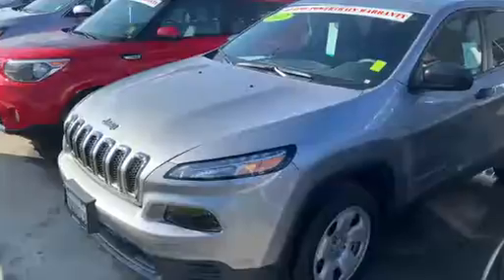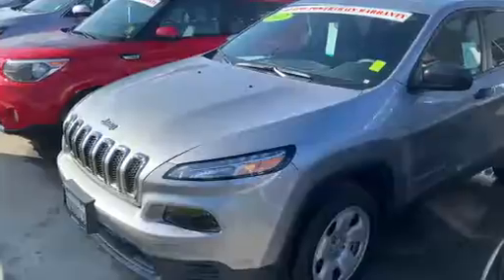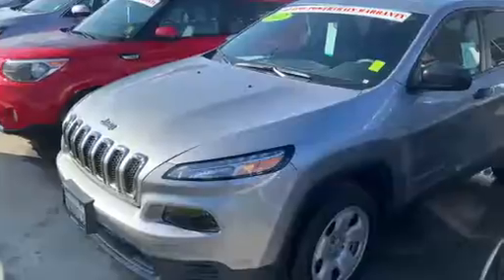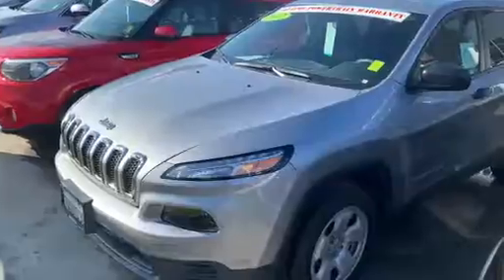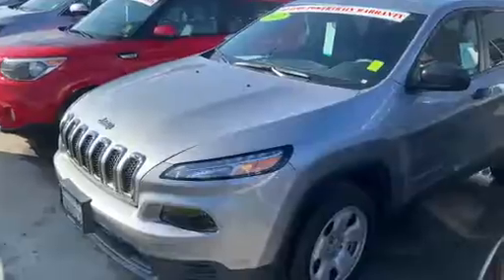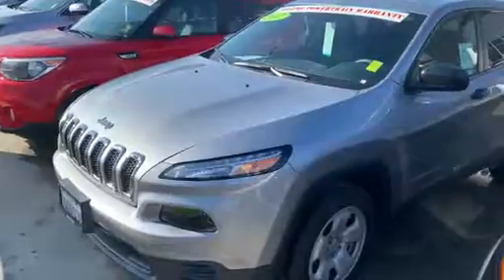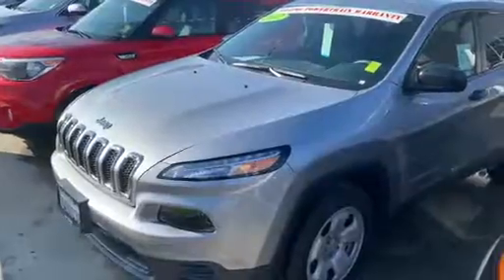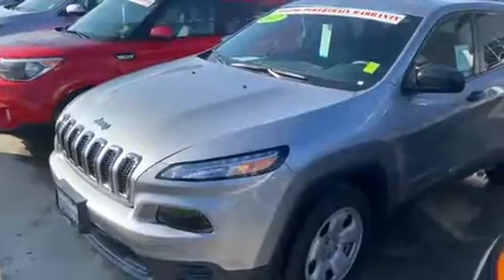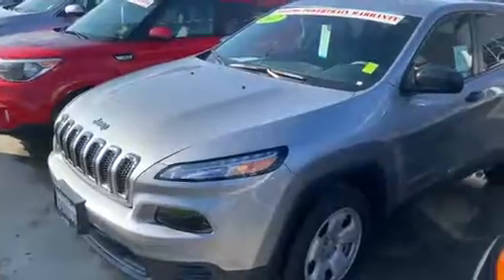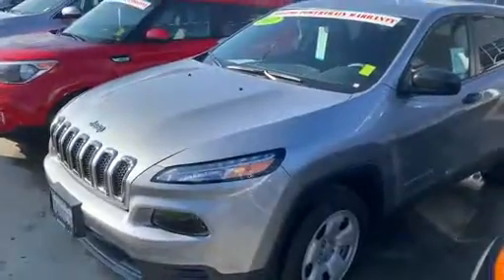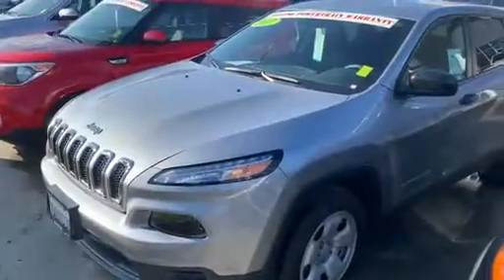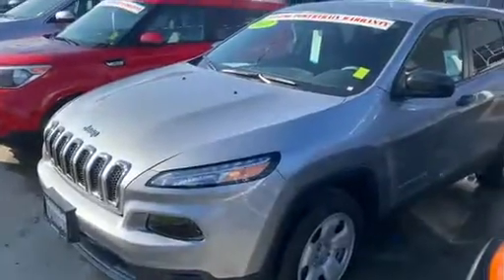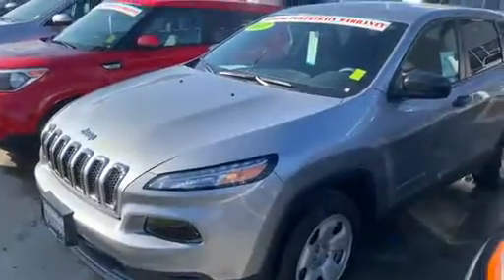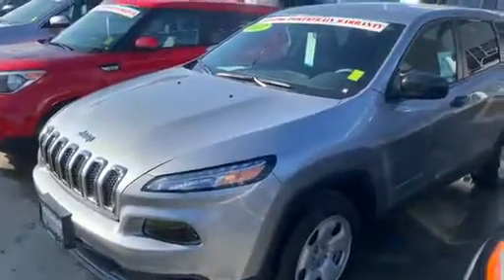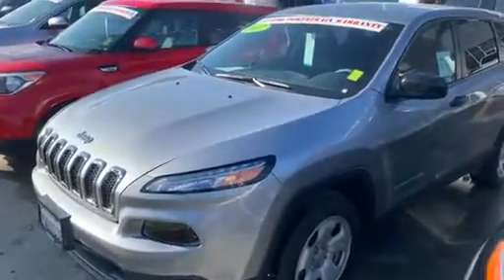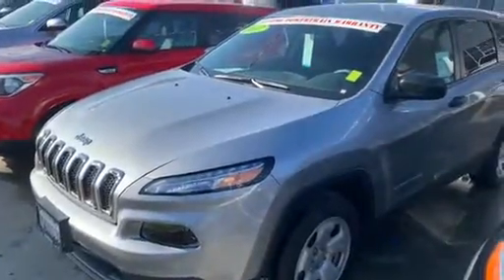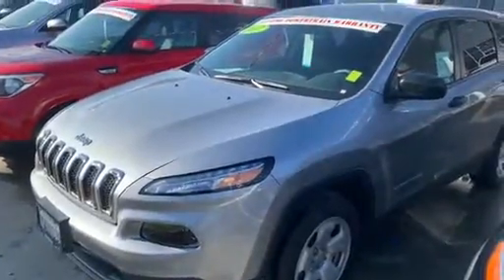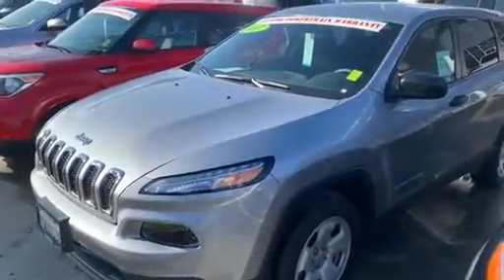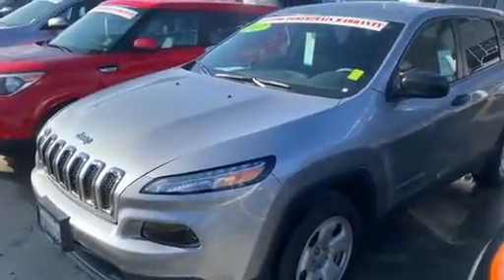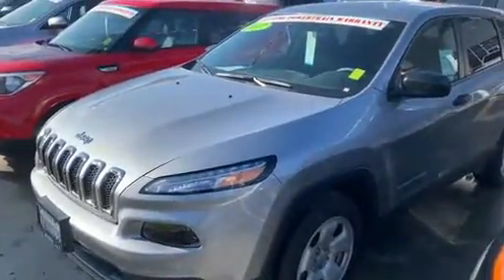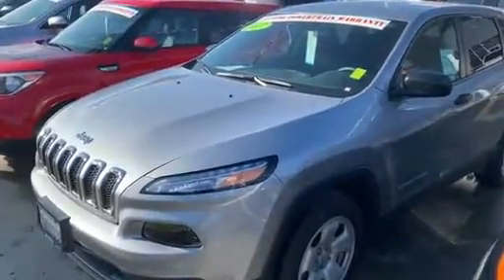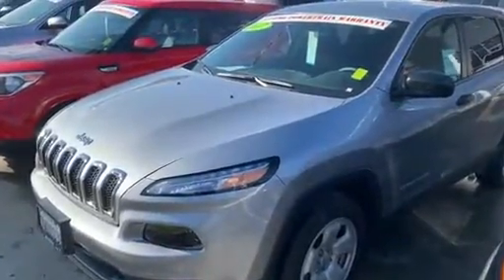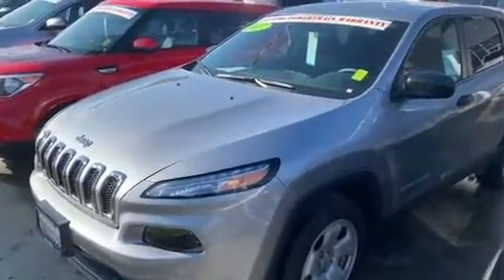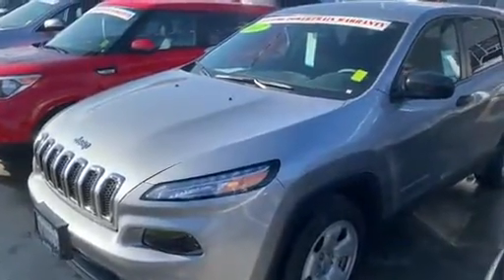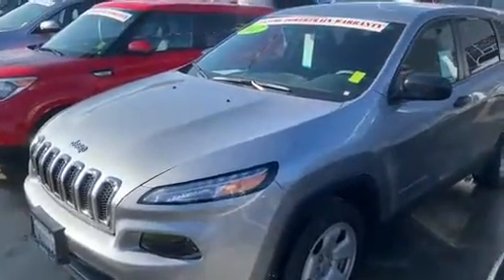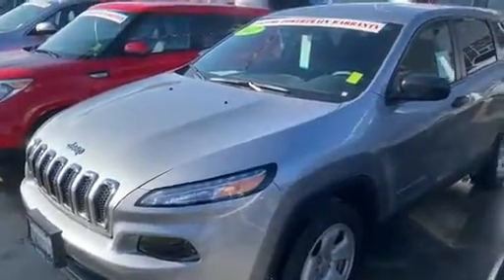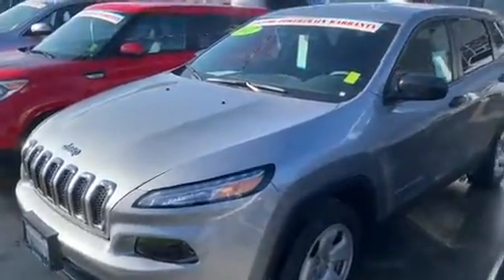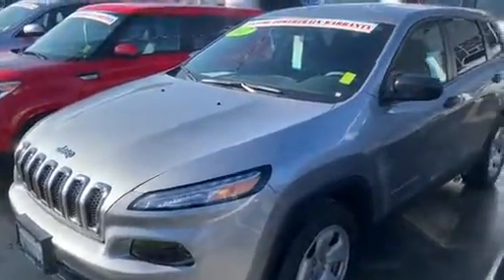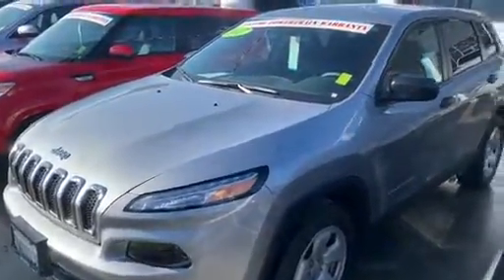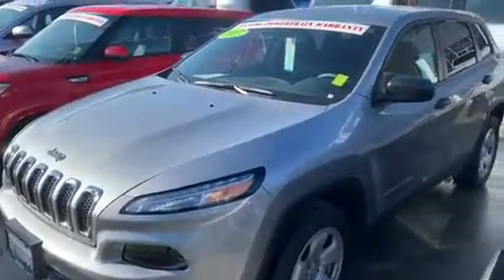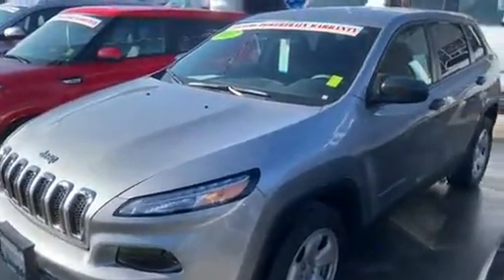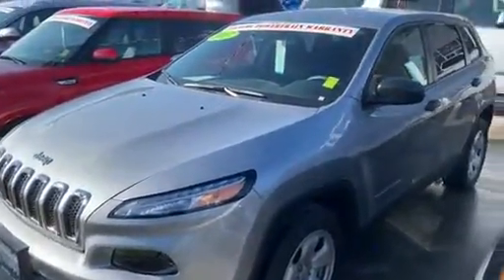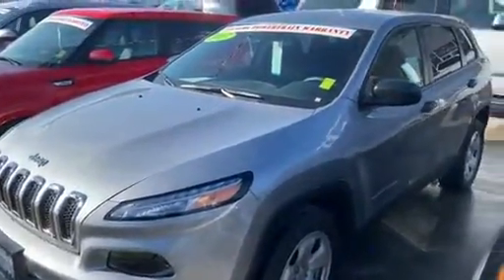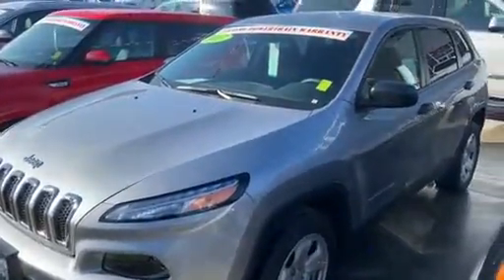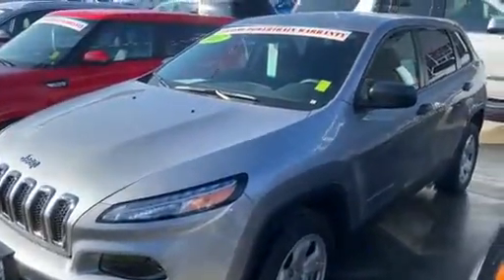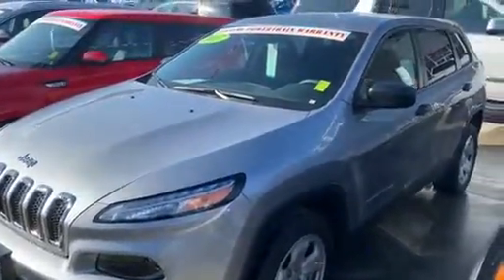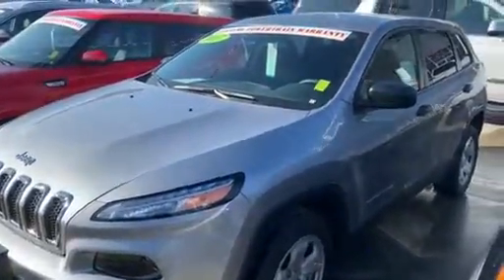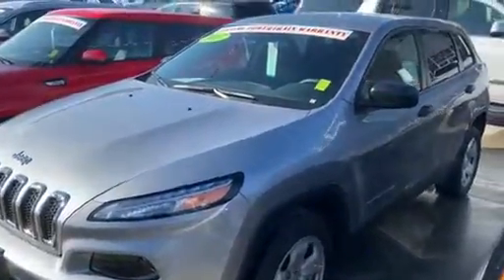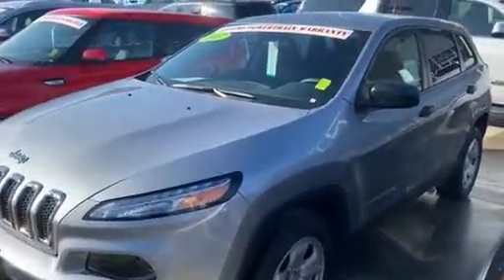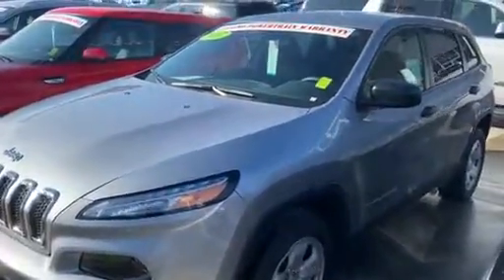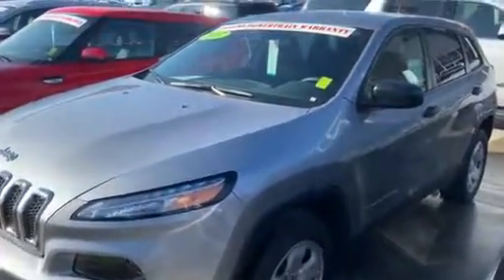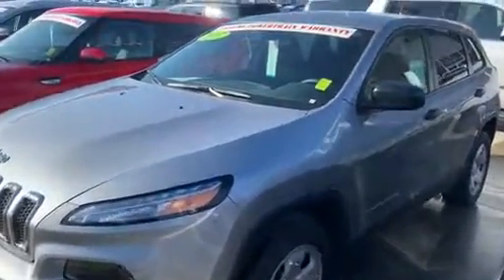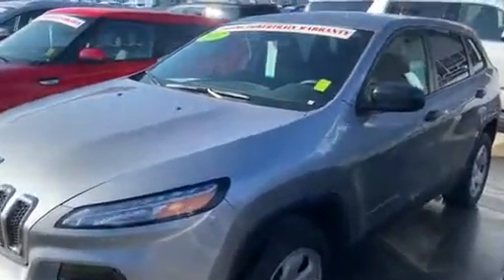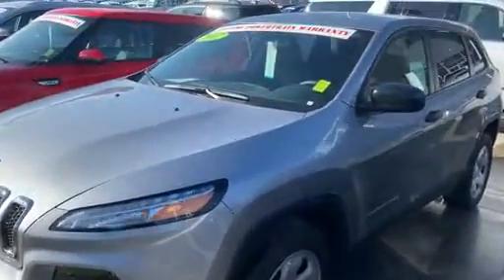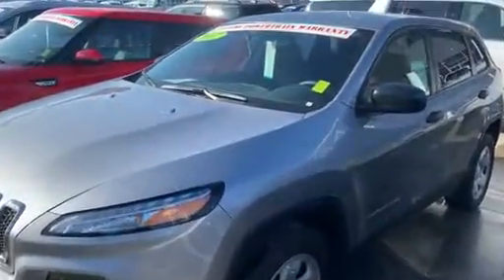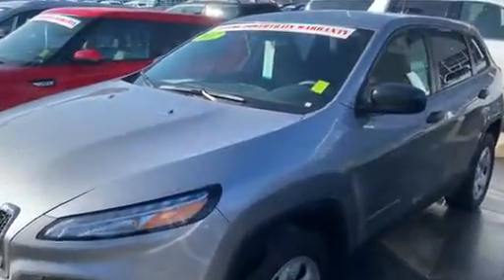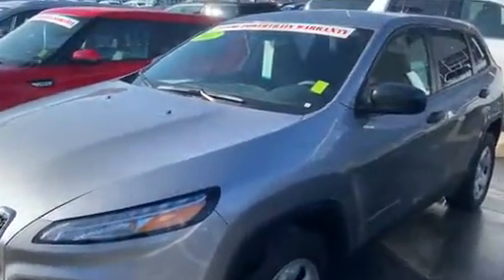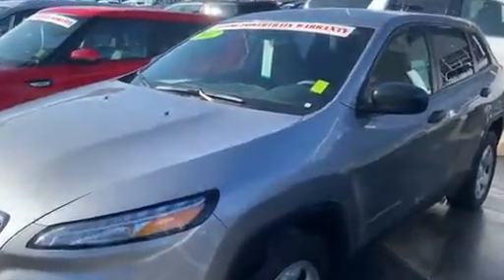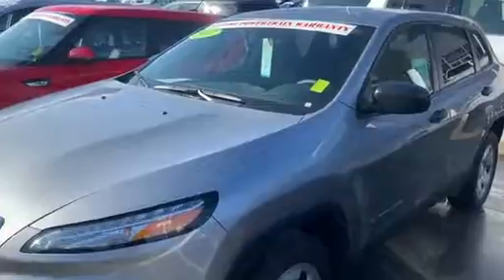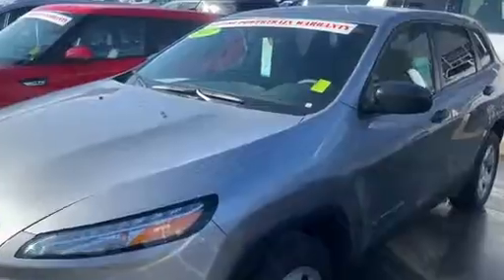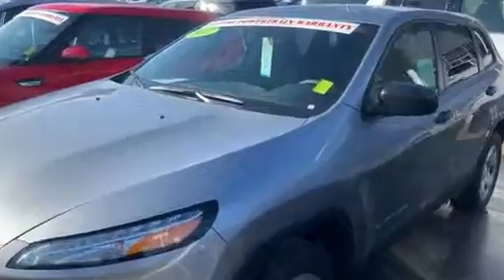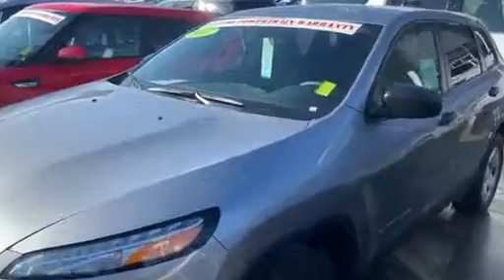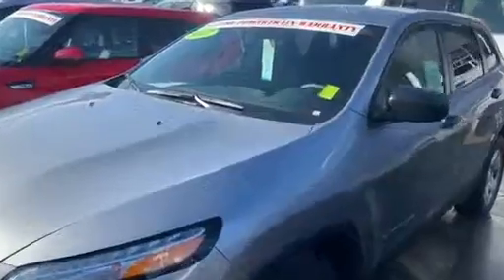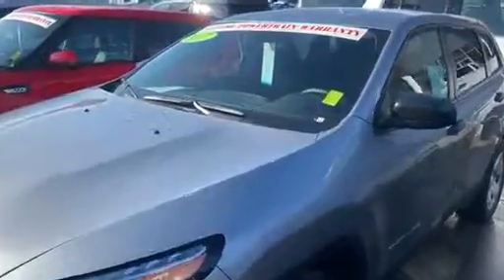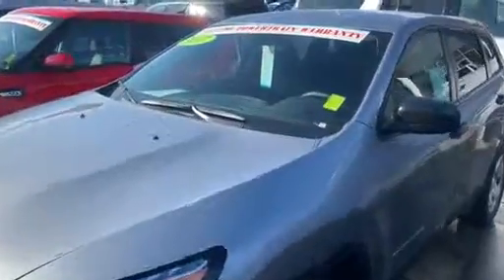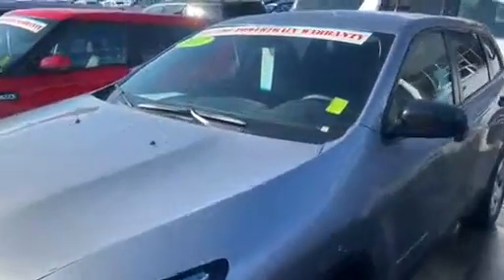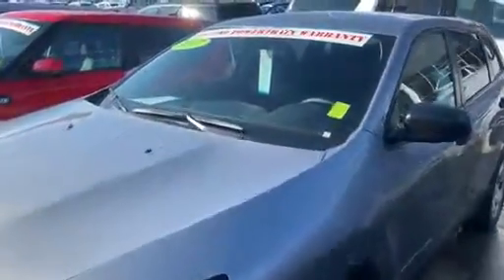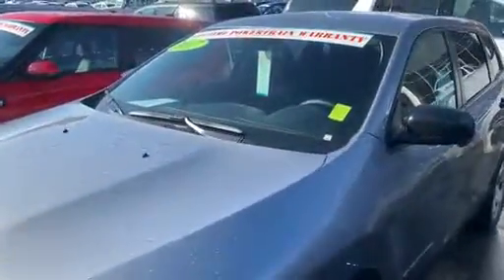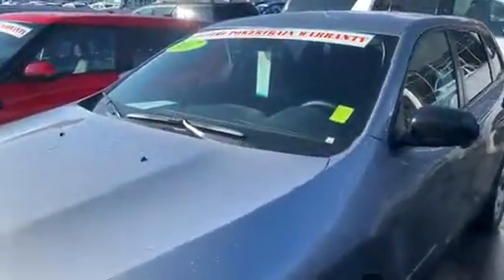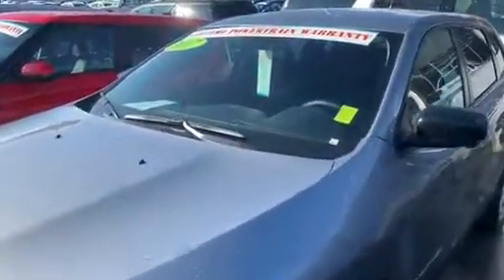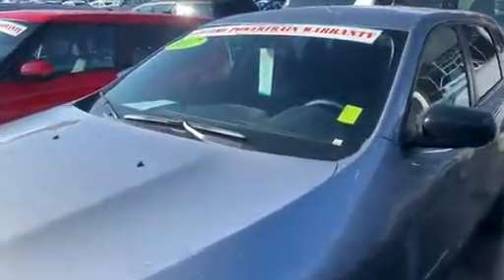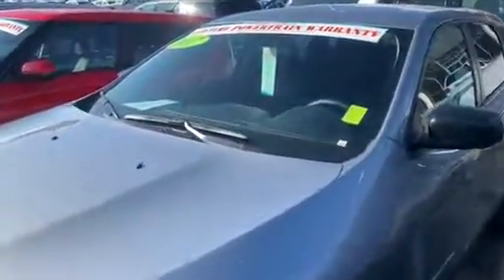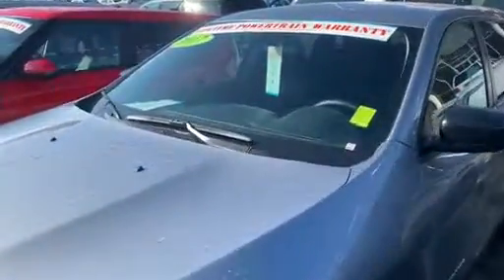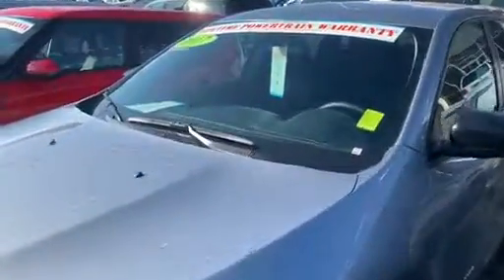Good morning, Maria. It's Jim Hamby here at Gill Auto Group in Madeira. This is the 2017 Jeep Cherokee you inquired on.